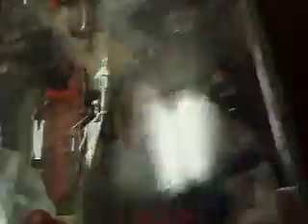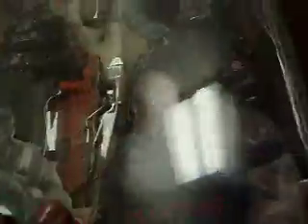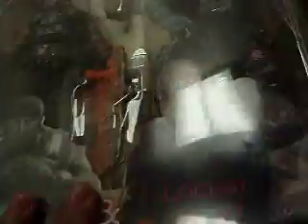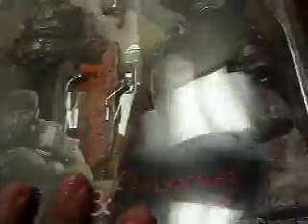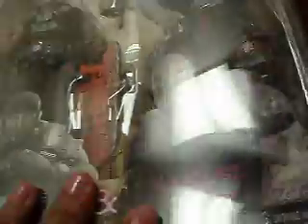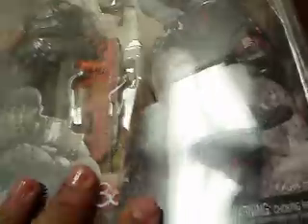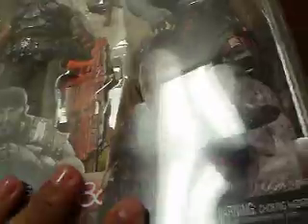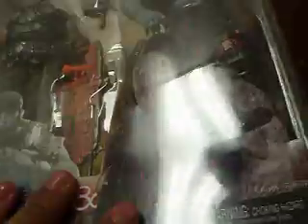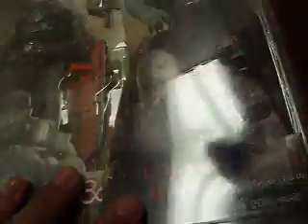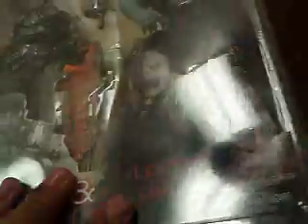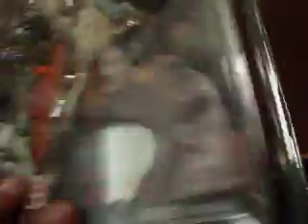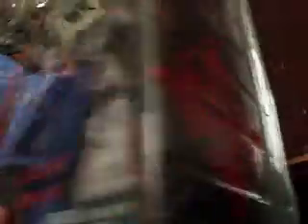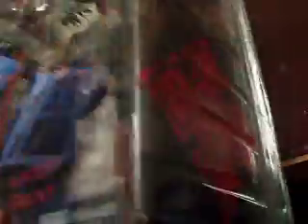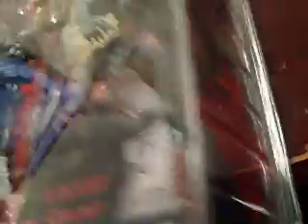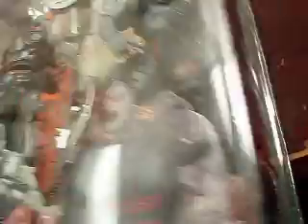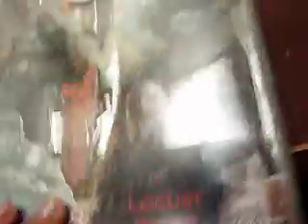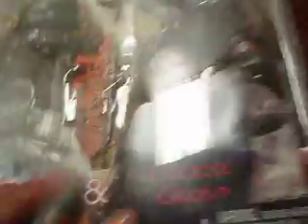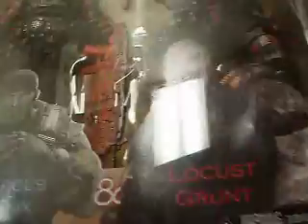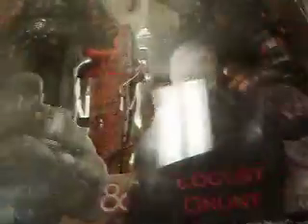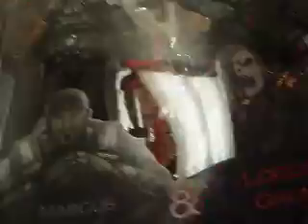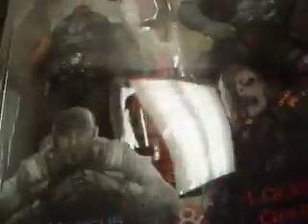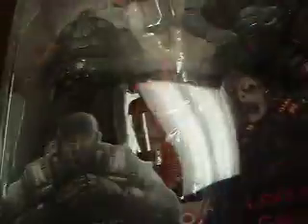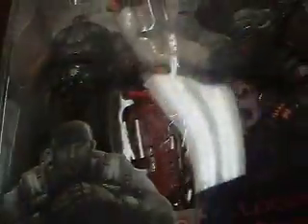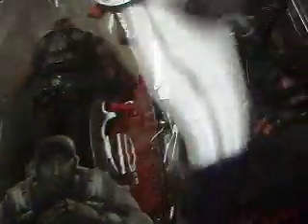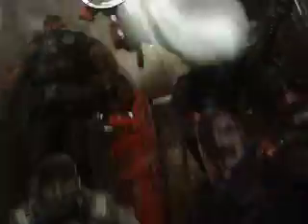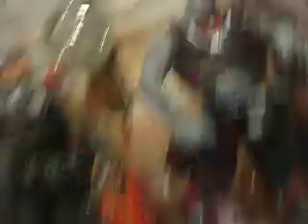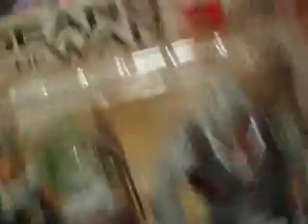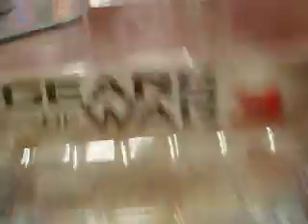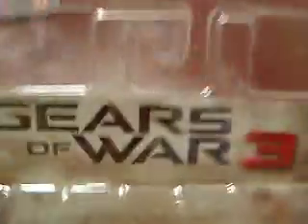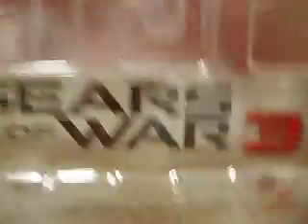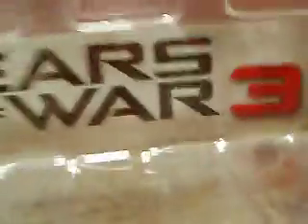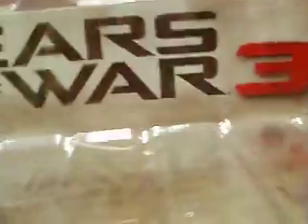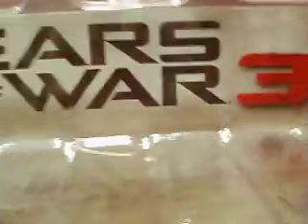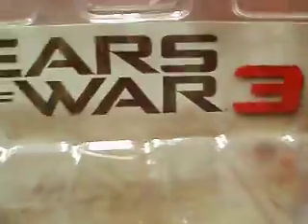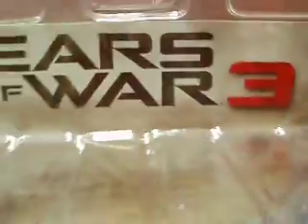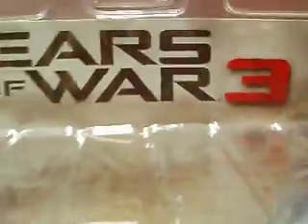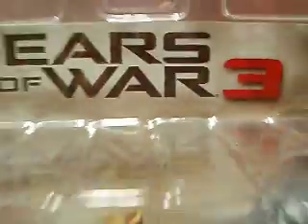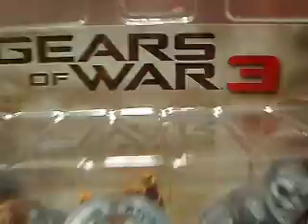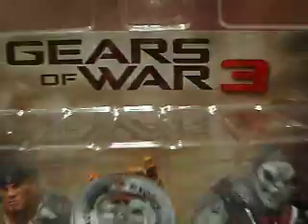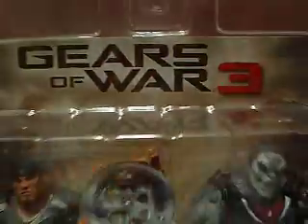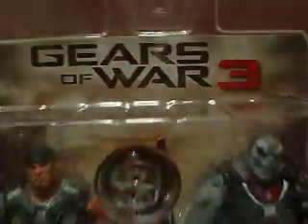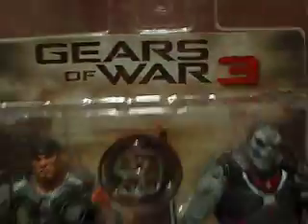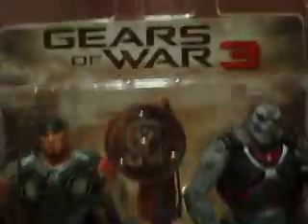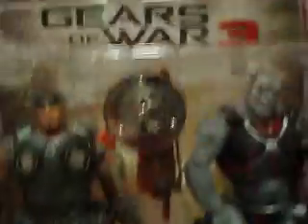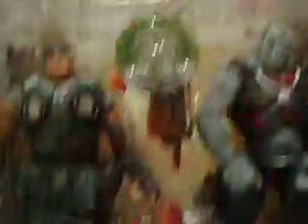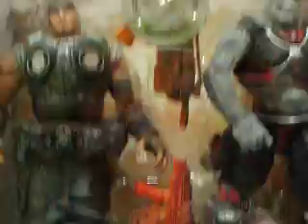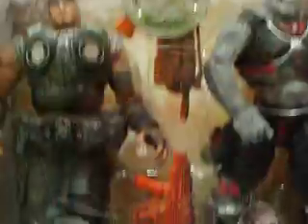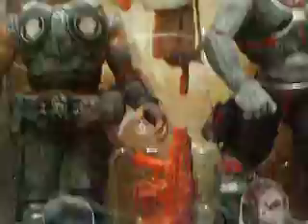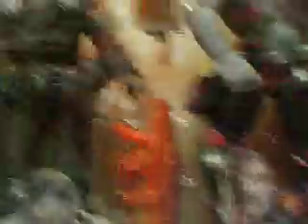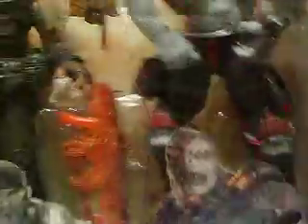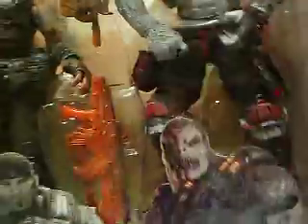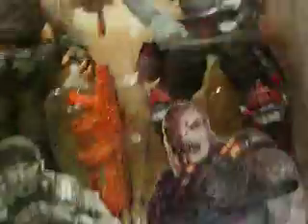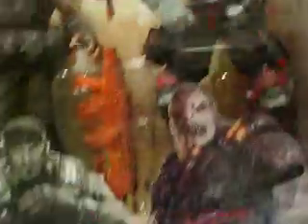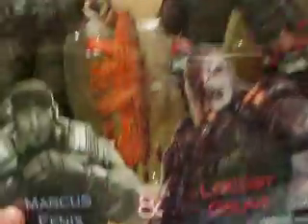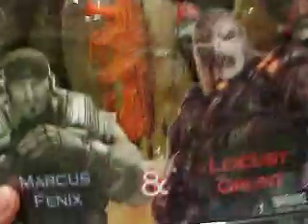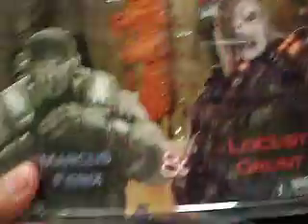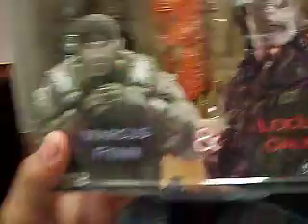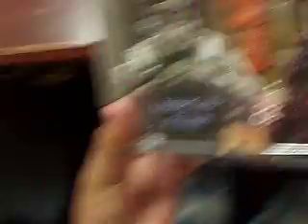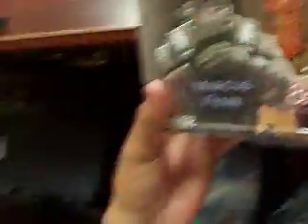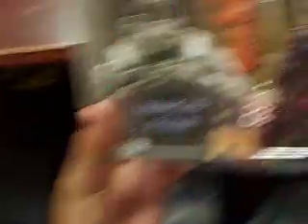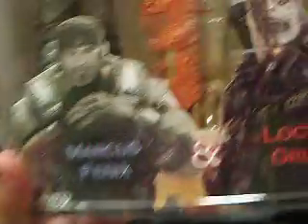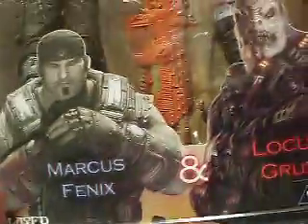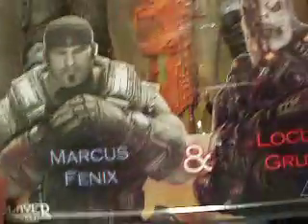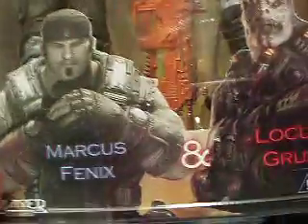So let's review this. It's a Gears of War 3 figure pack — actually, figure pack.